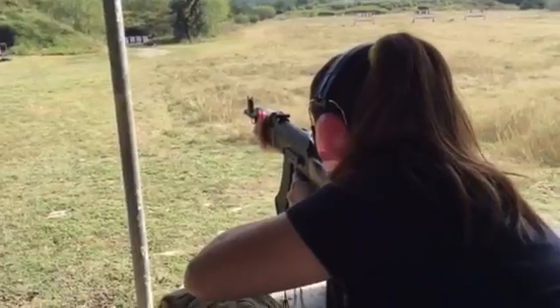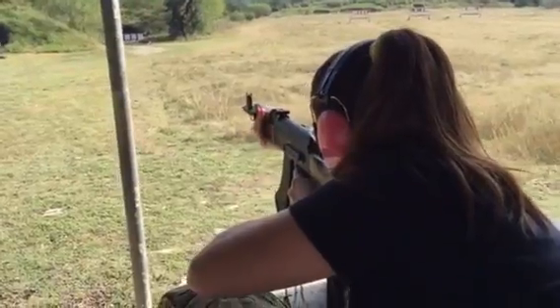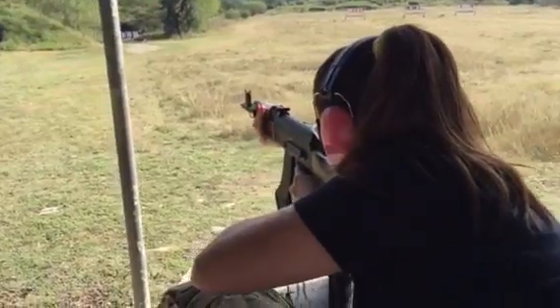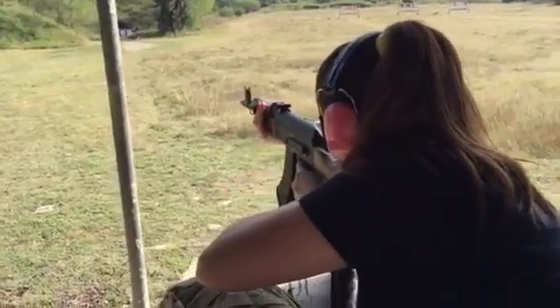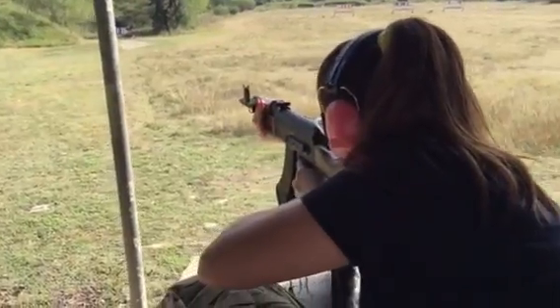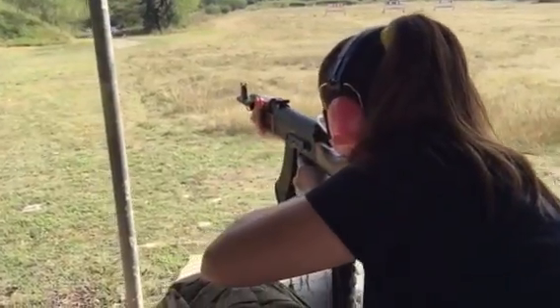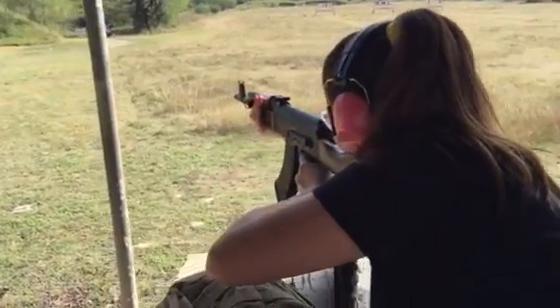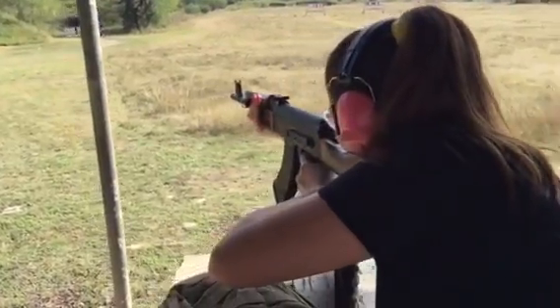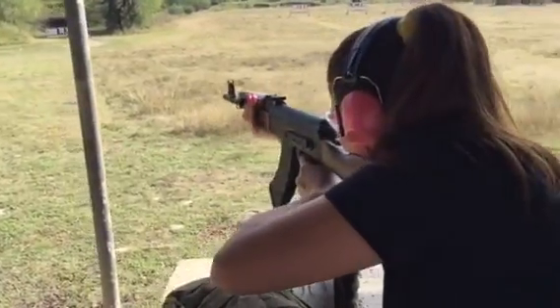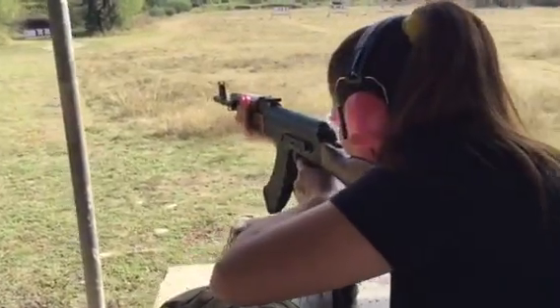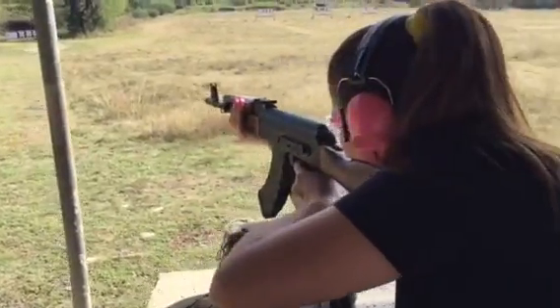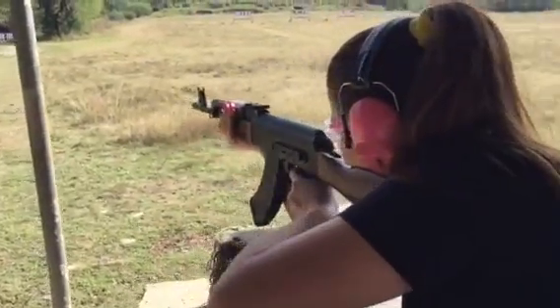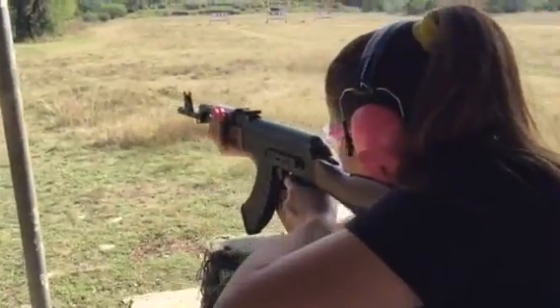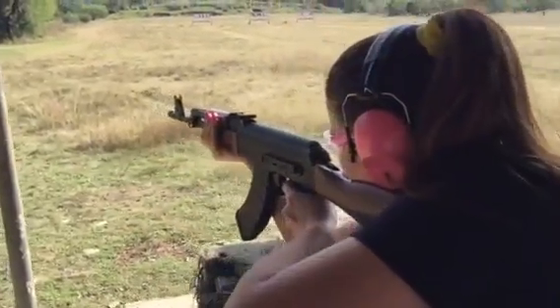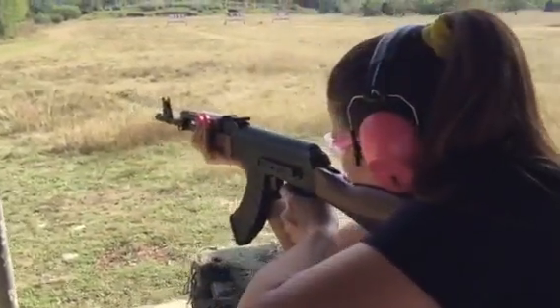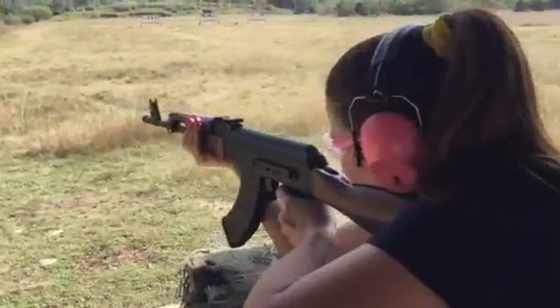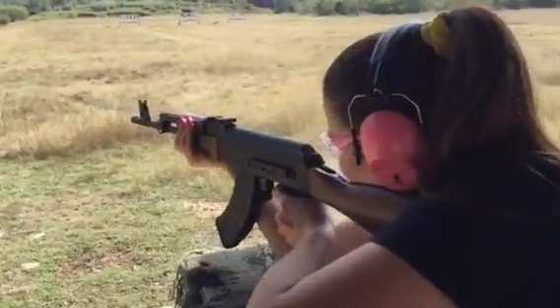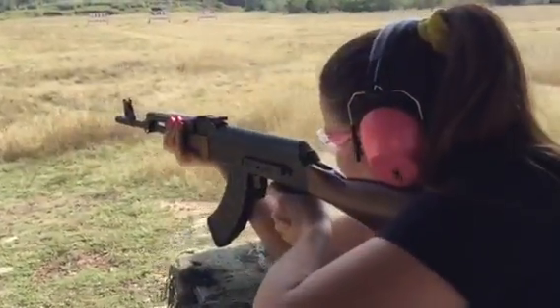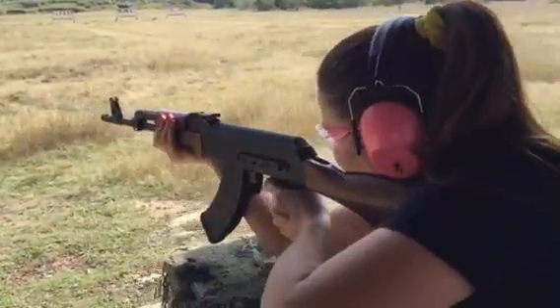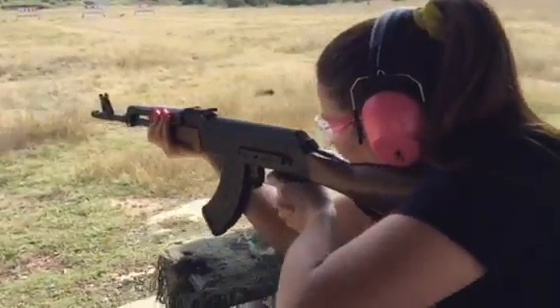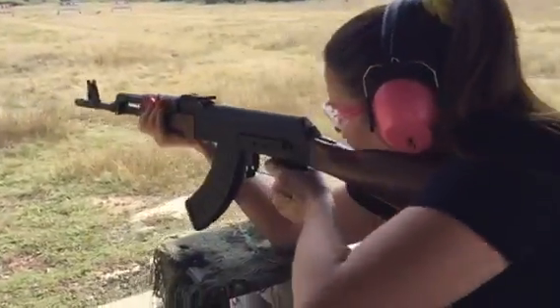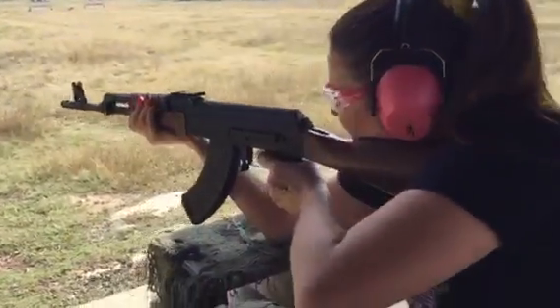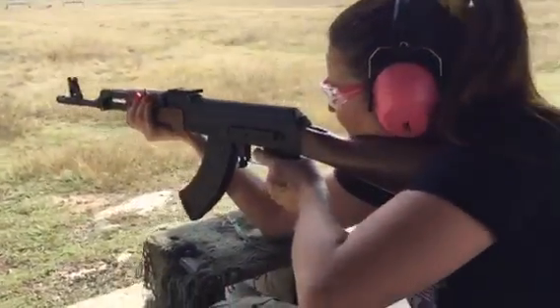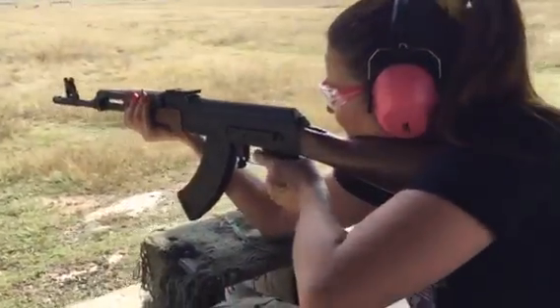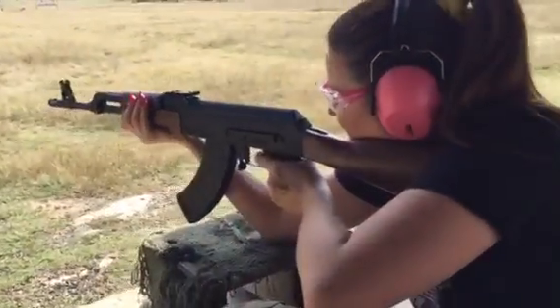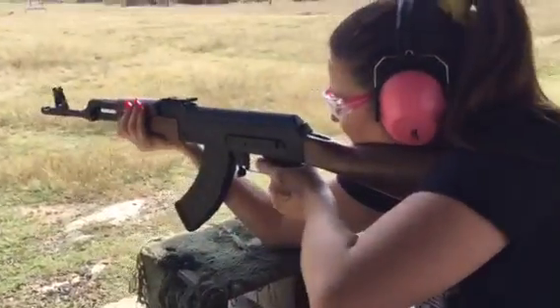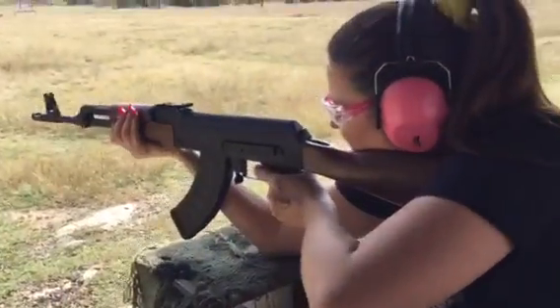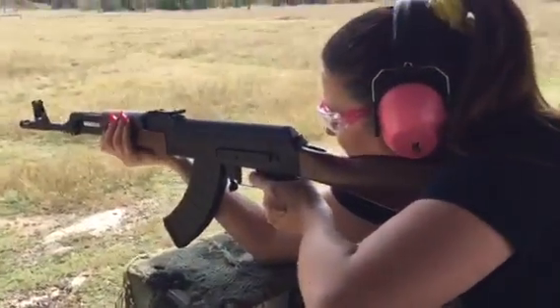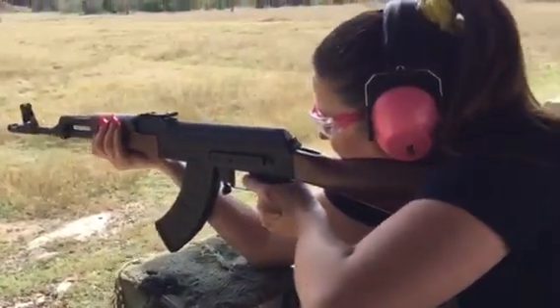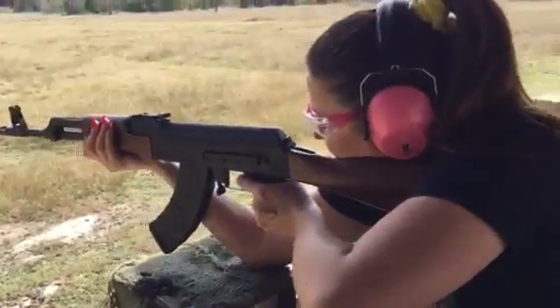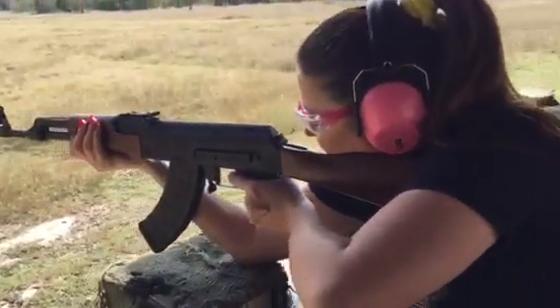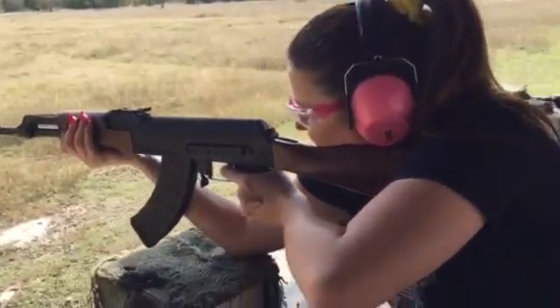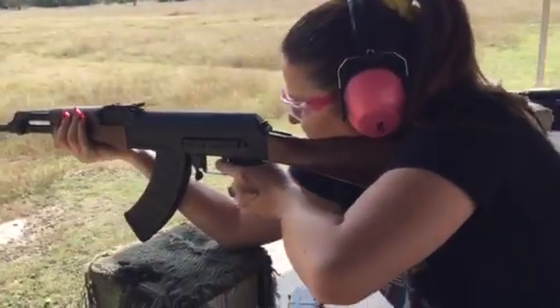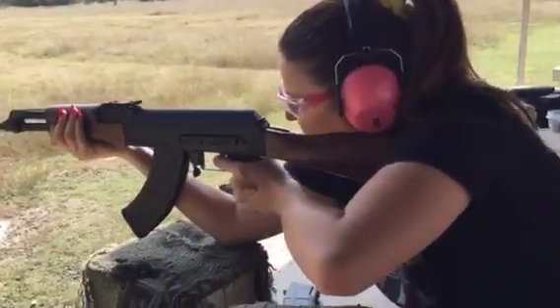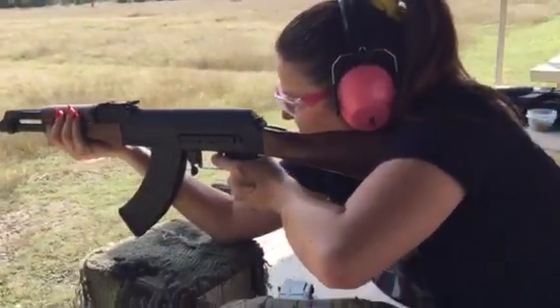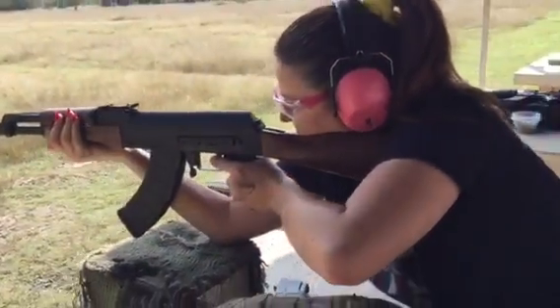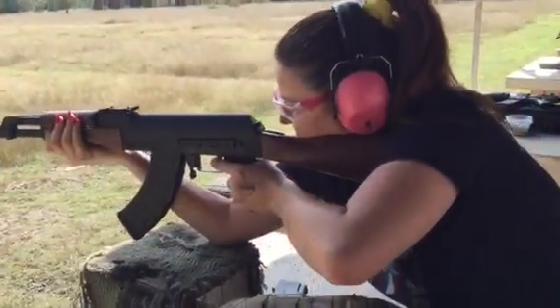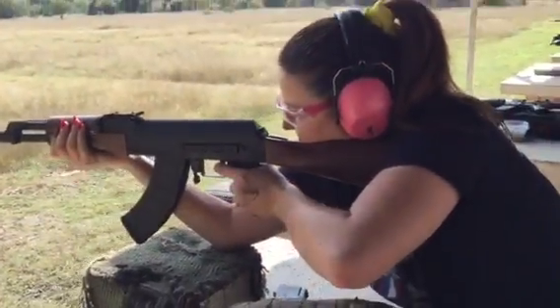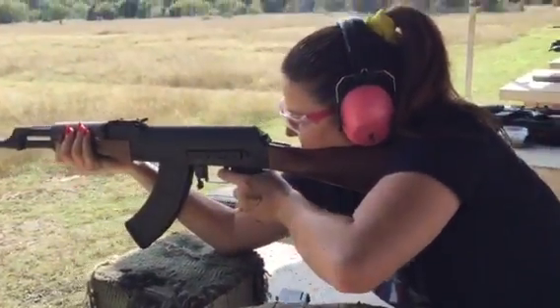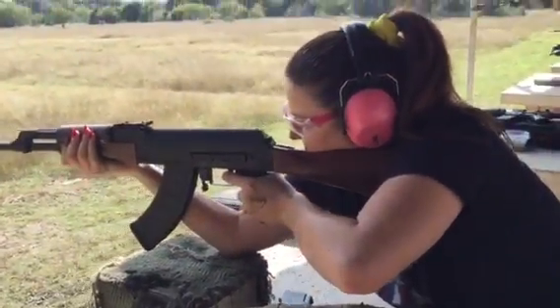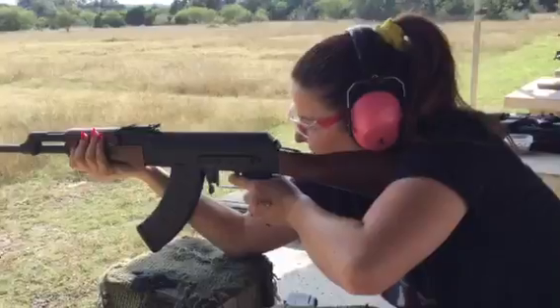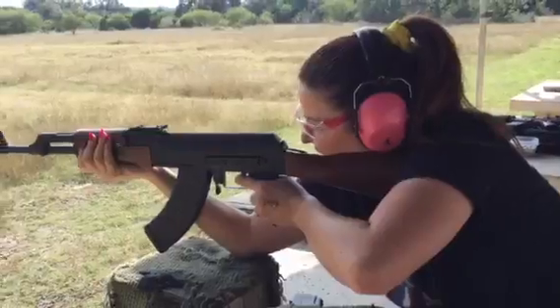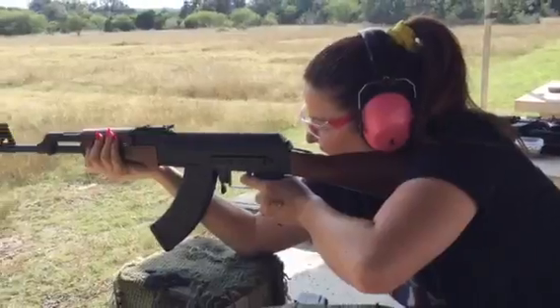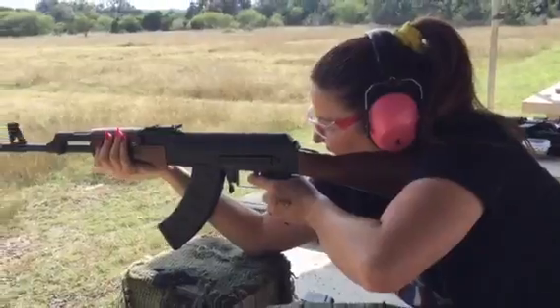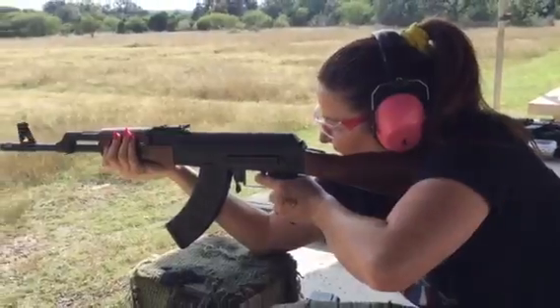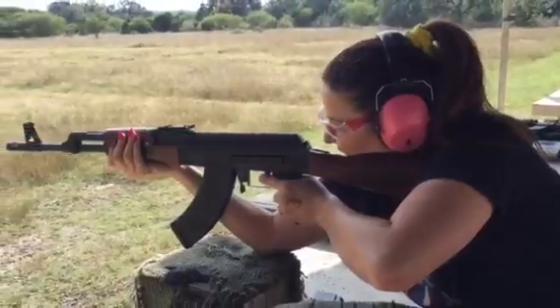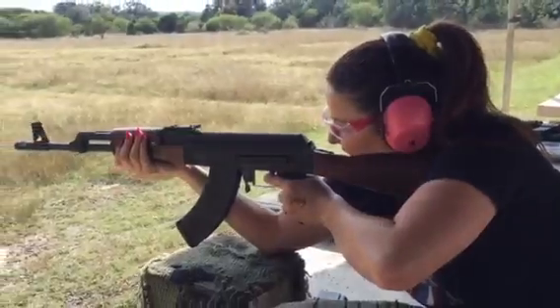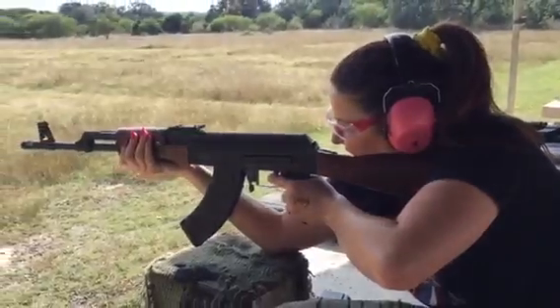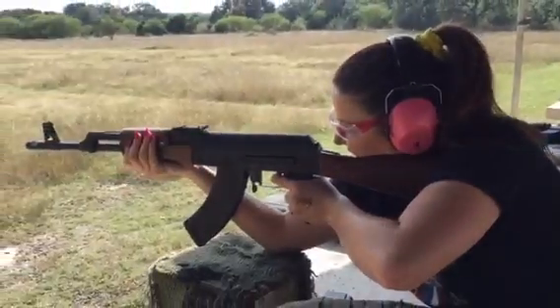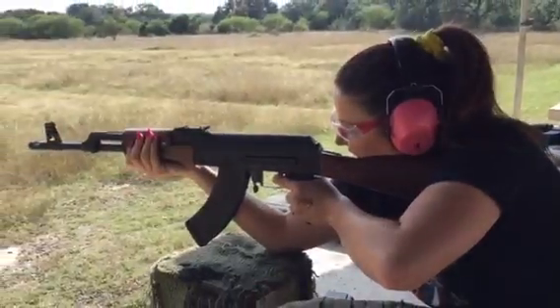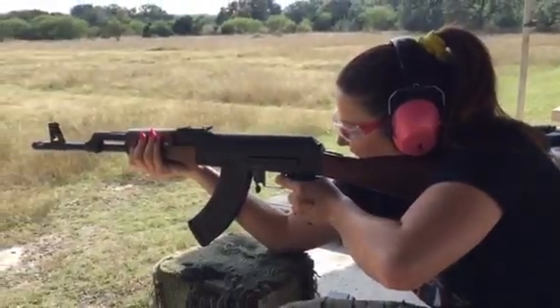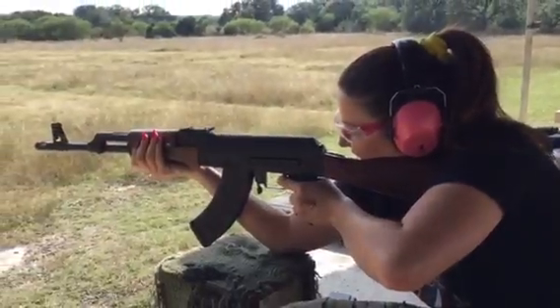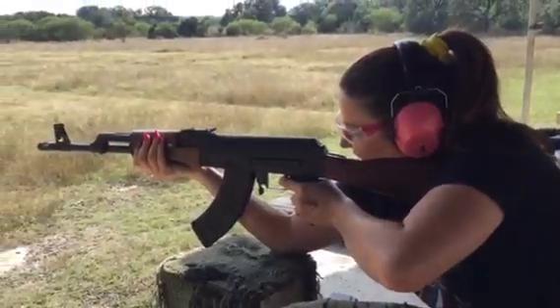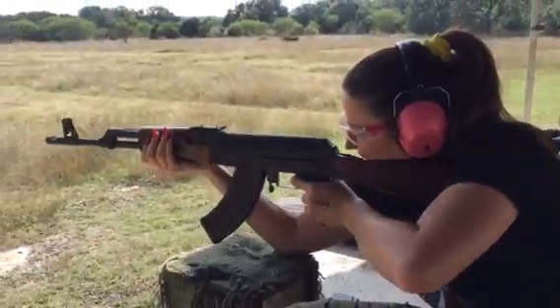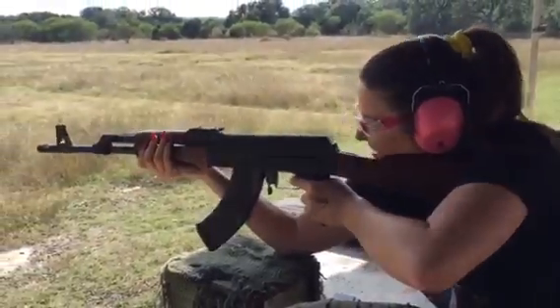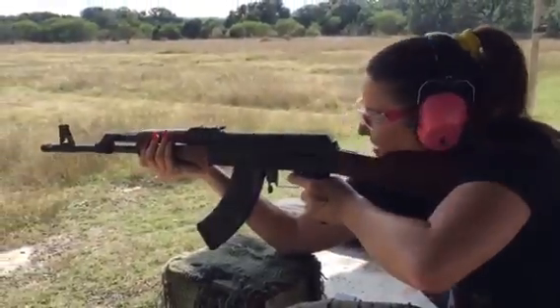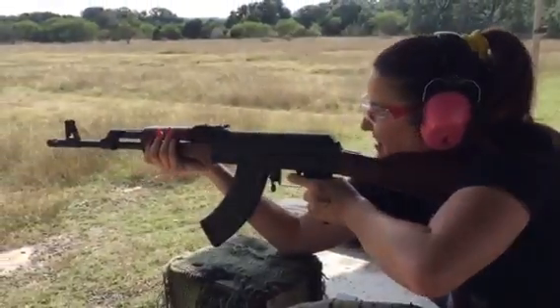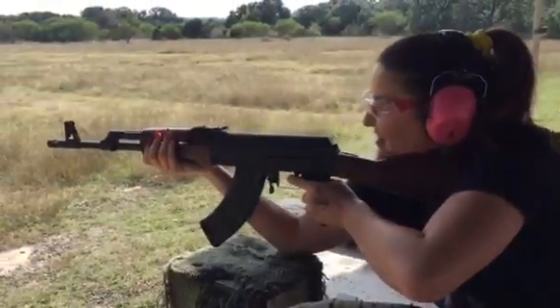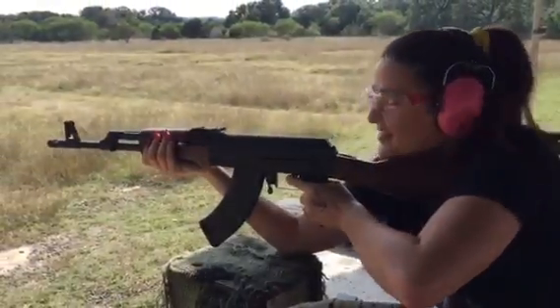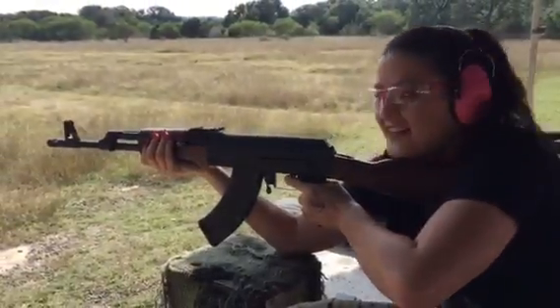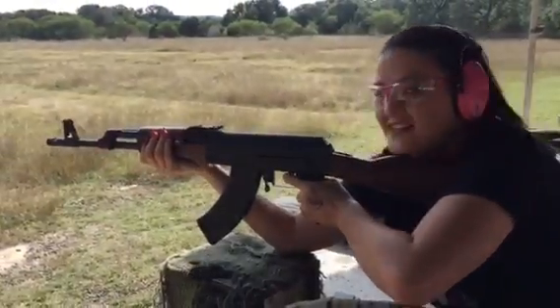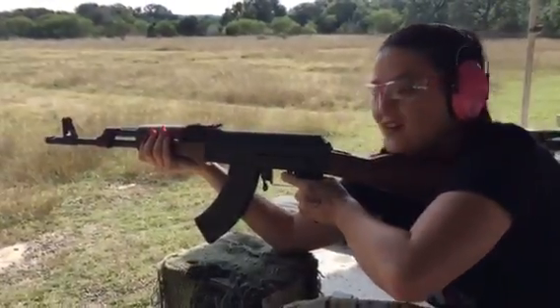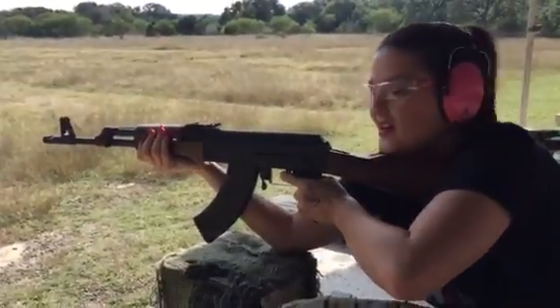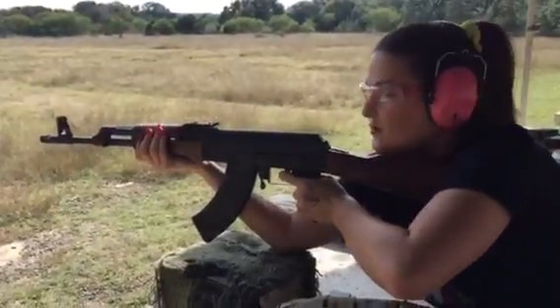Oh, are you aiming for the middle one? No. No recoil at all, is it? None. Oh my God. That's incredible.